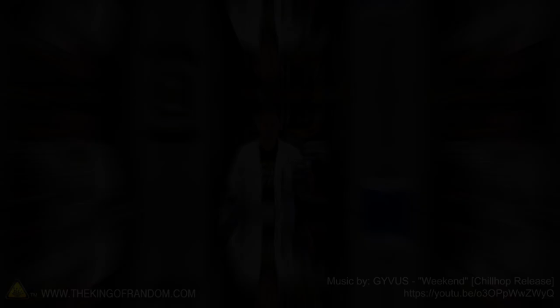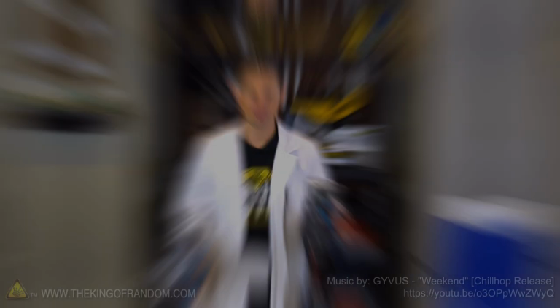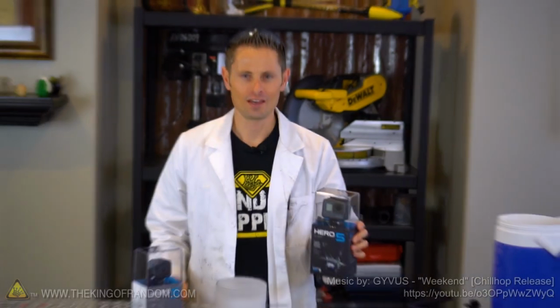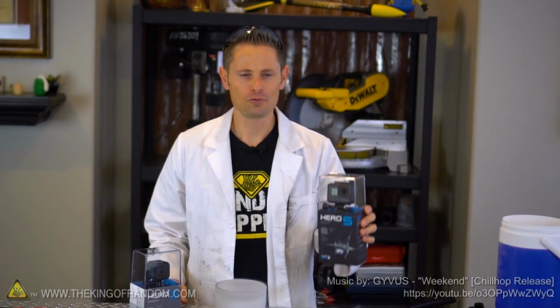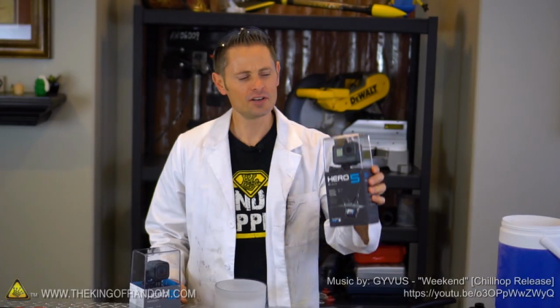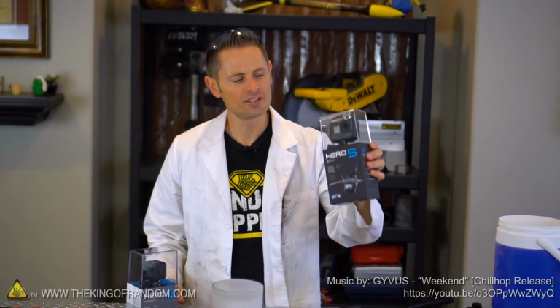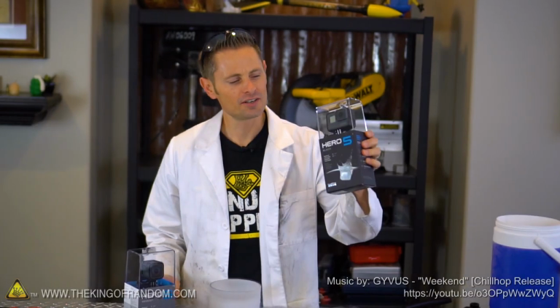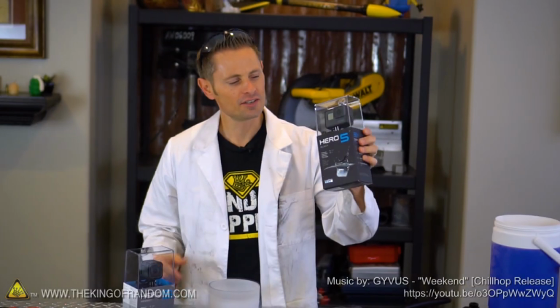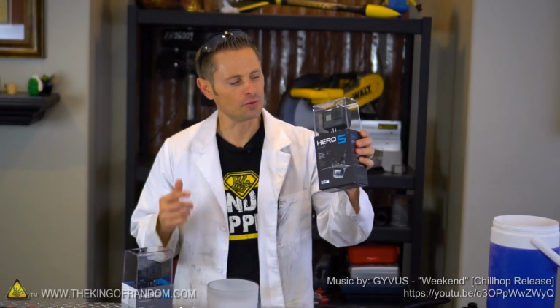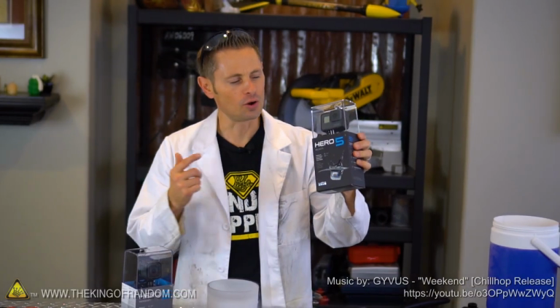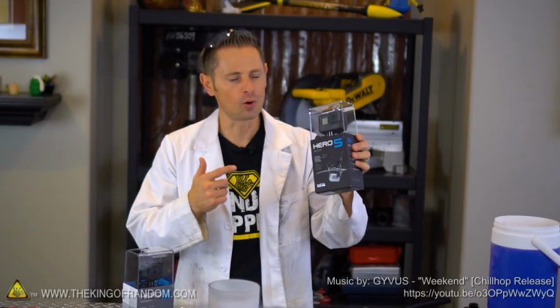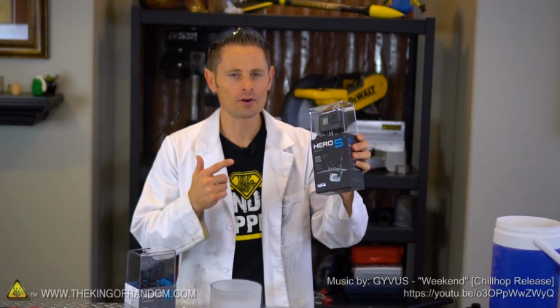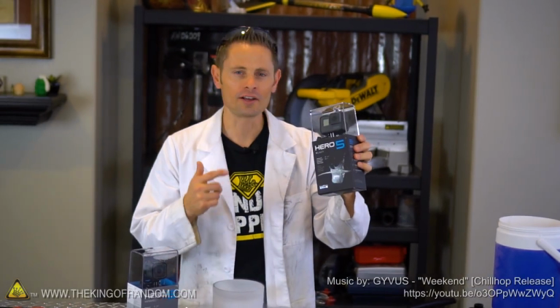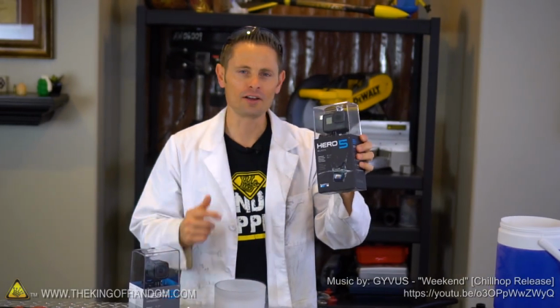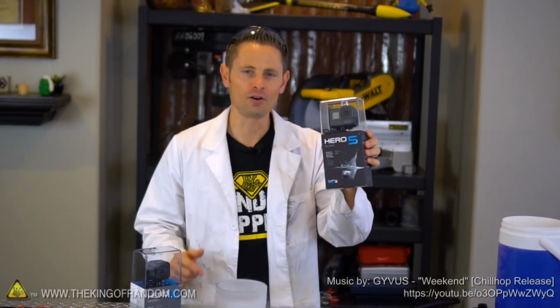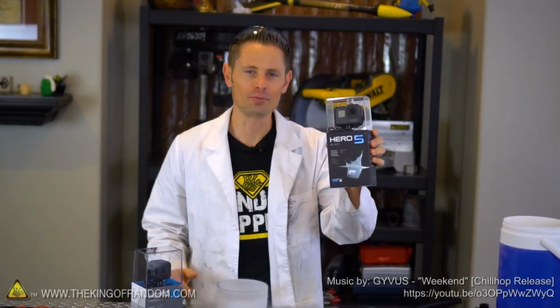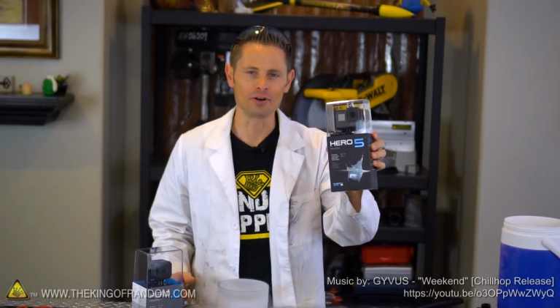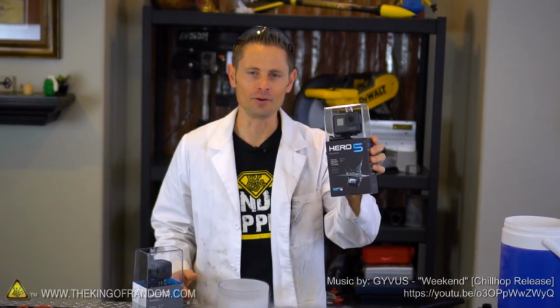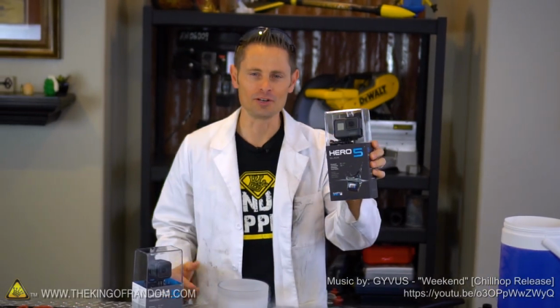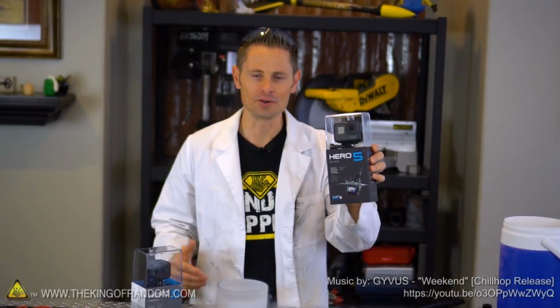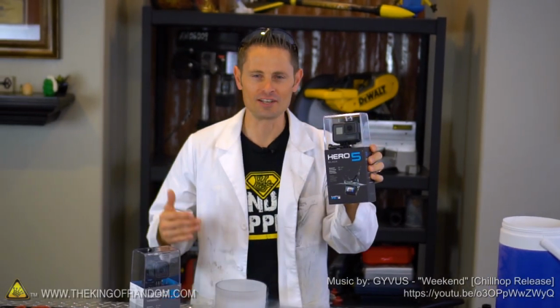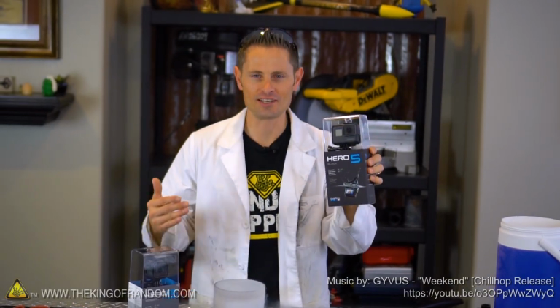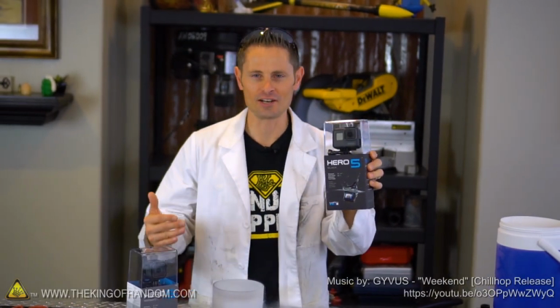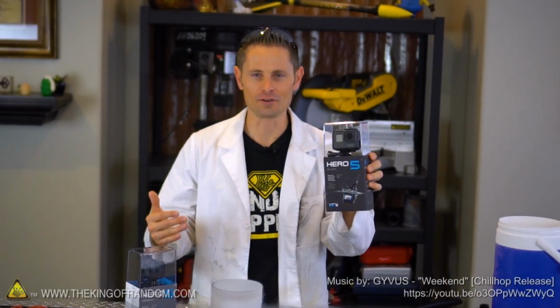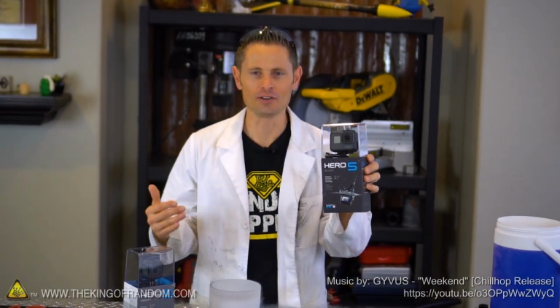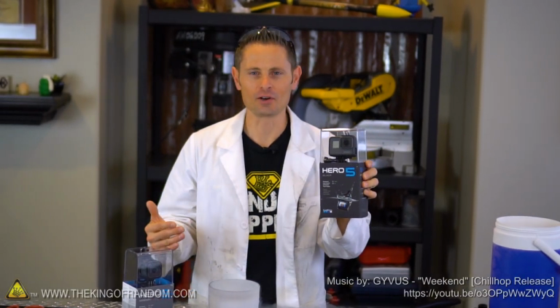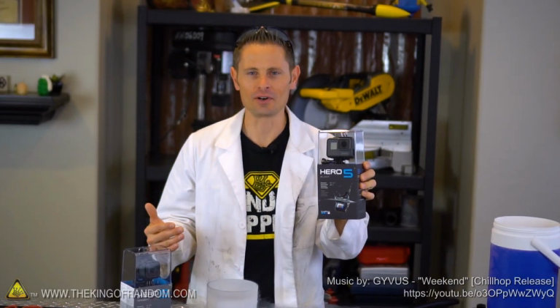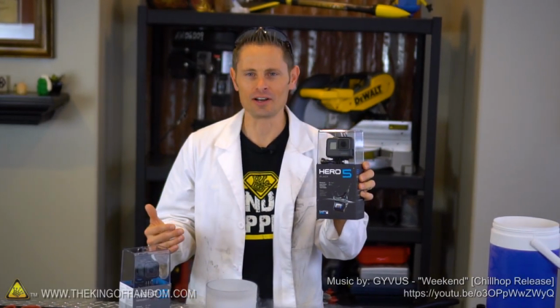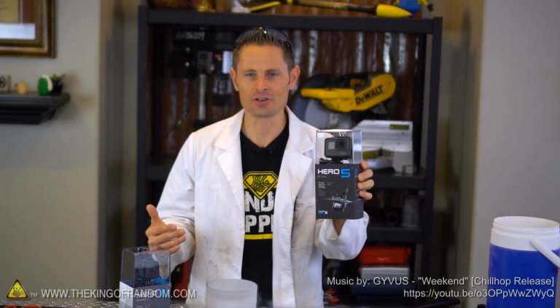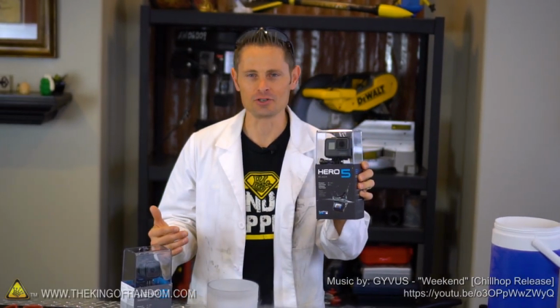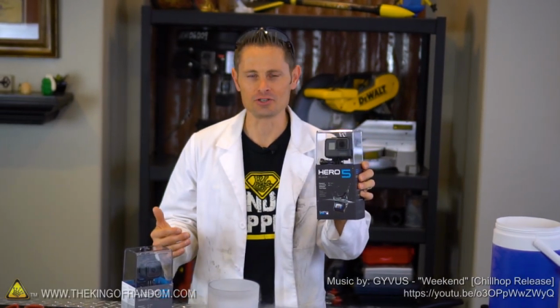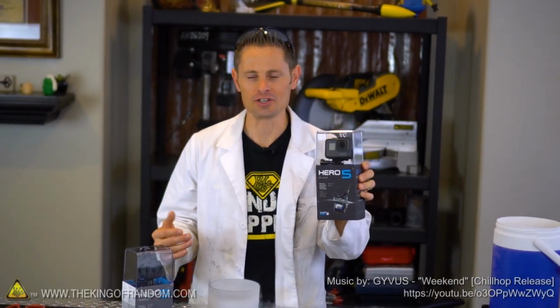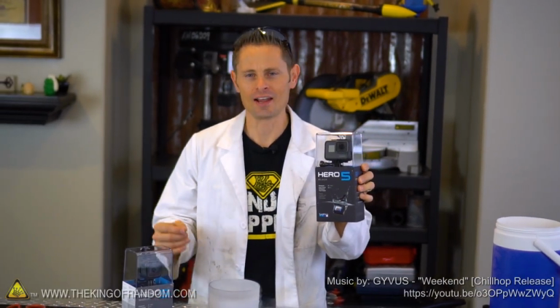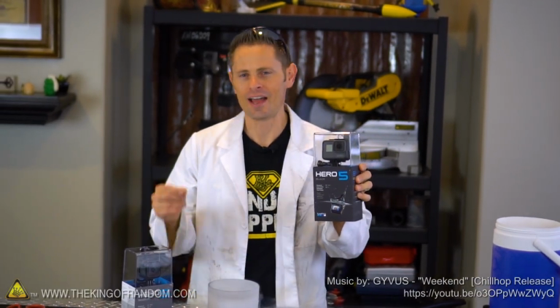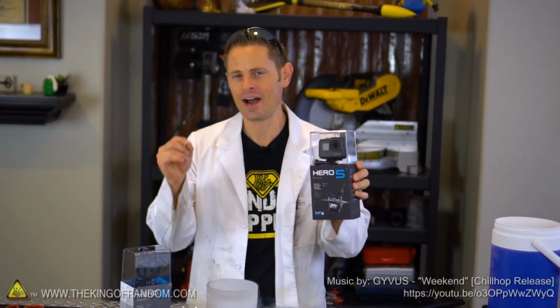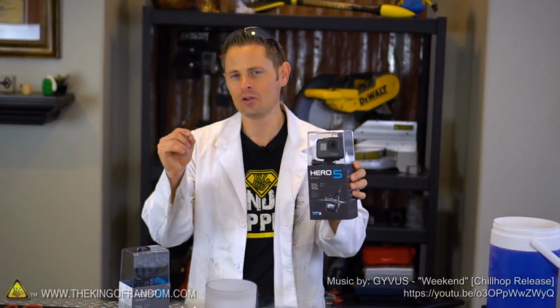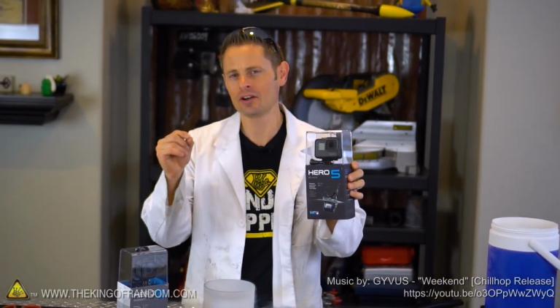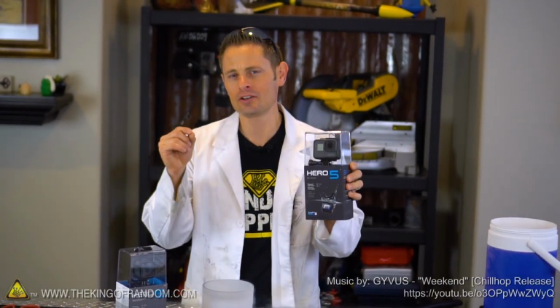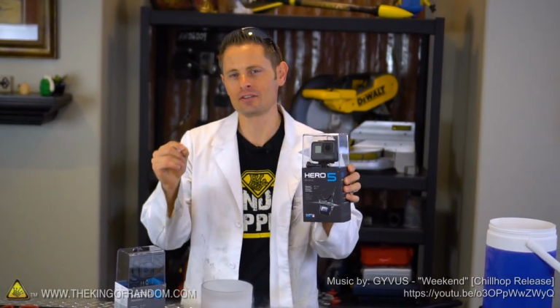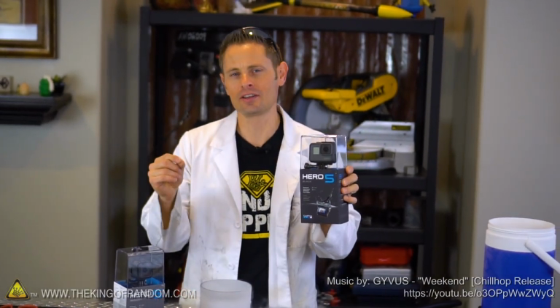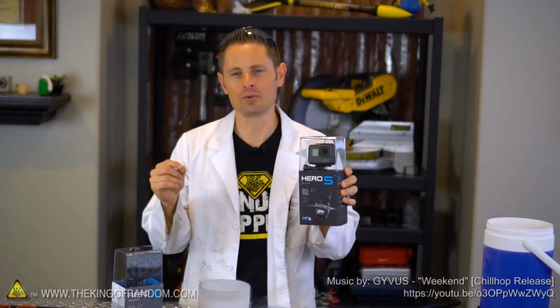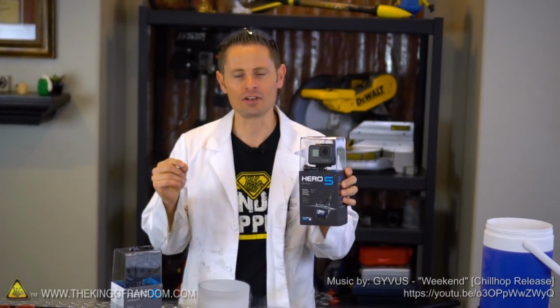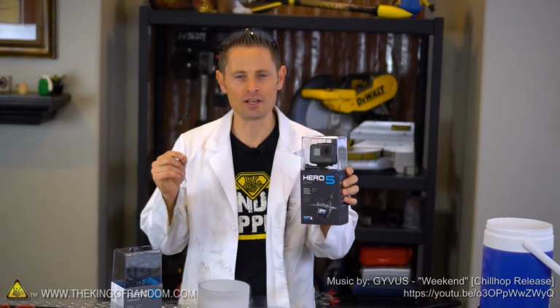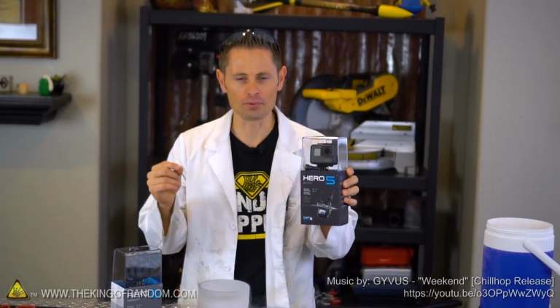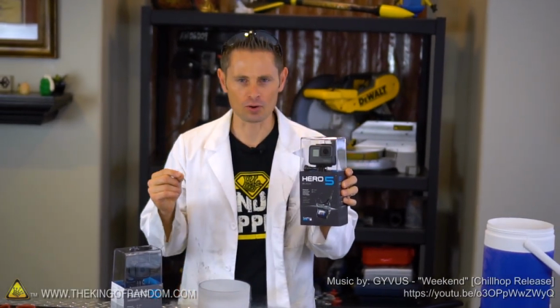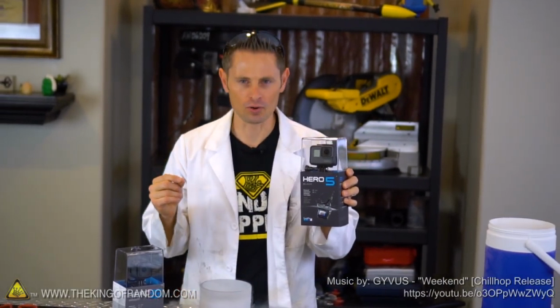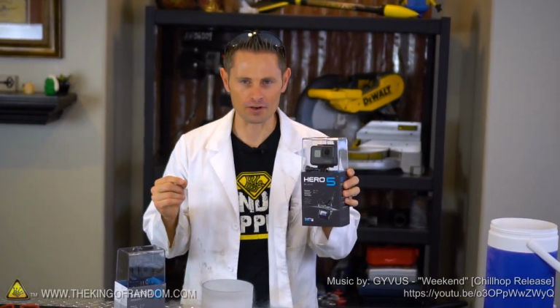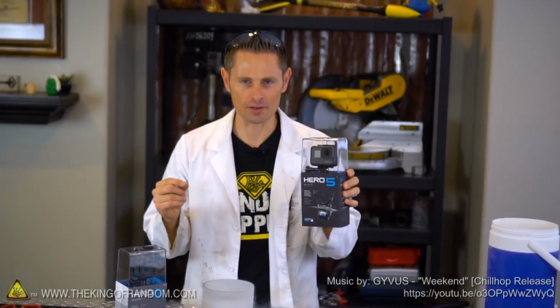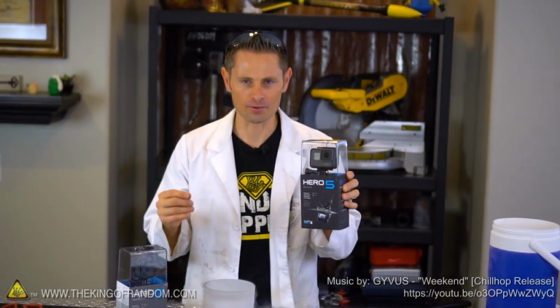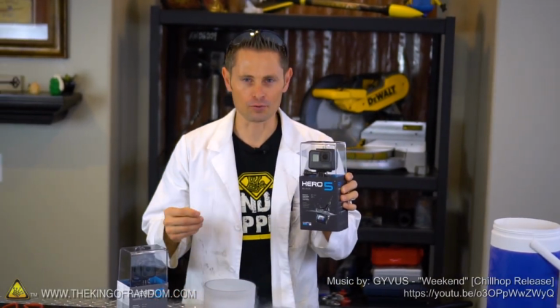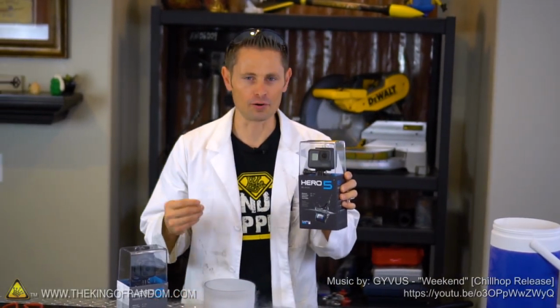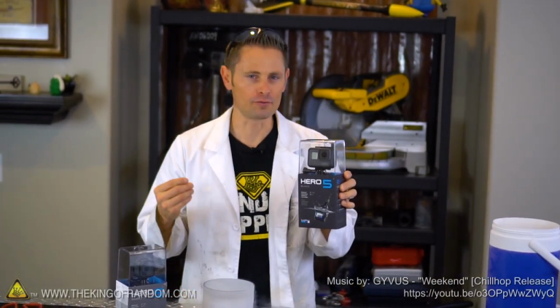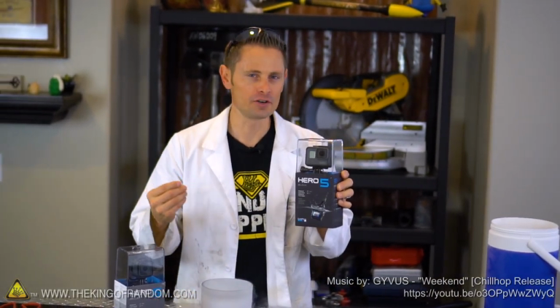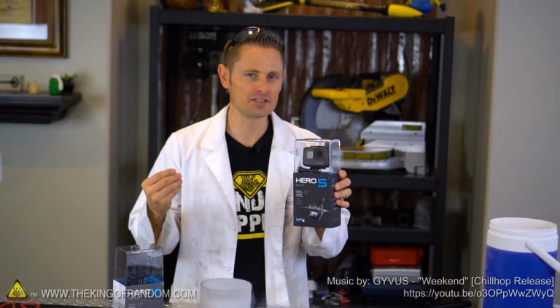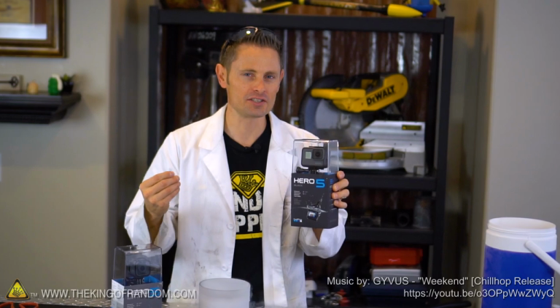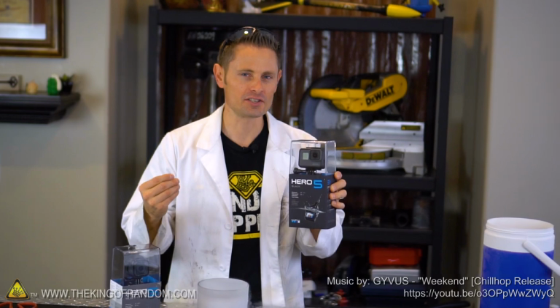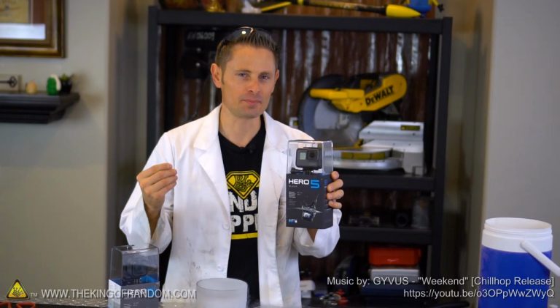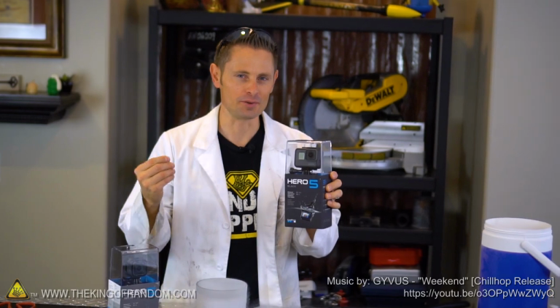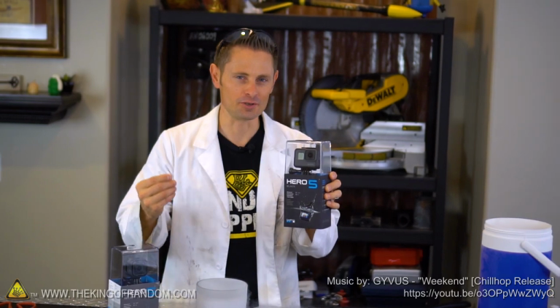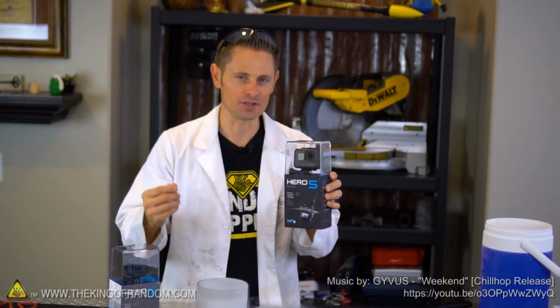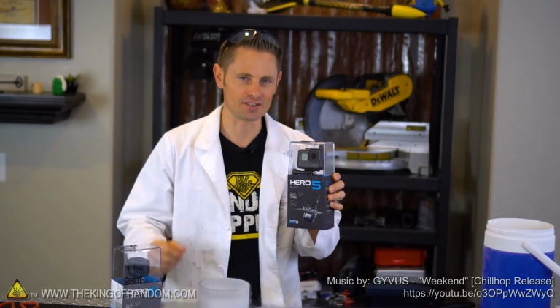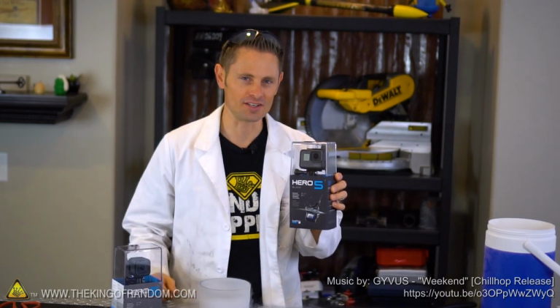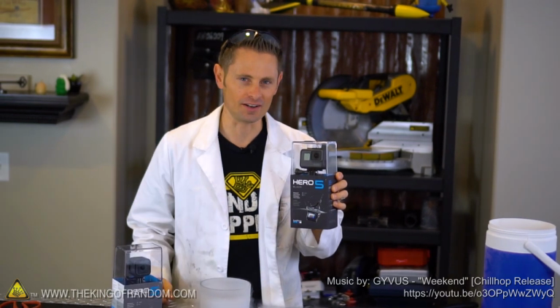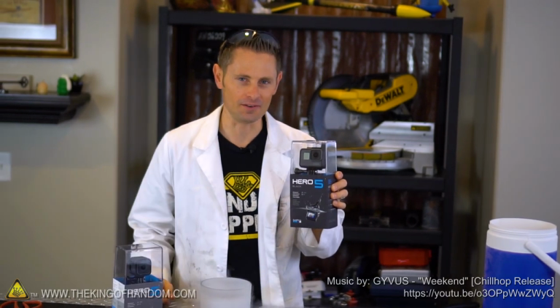If we dunked a recording GoPro into a container of liquid nitrogen, how long do you think it would keep recording before it freezes up and shuts down?